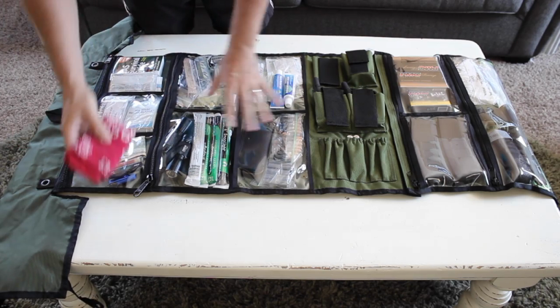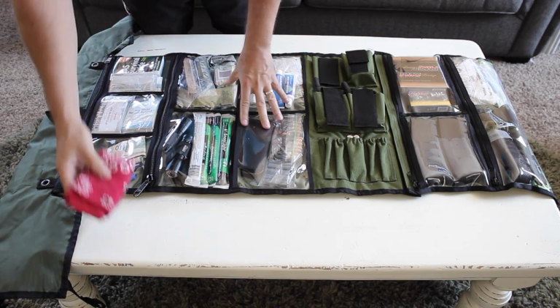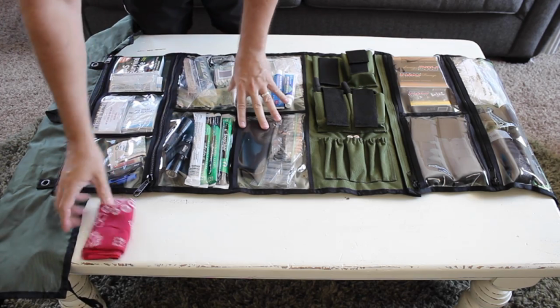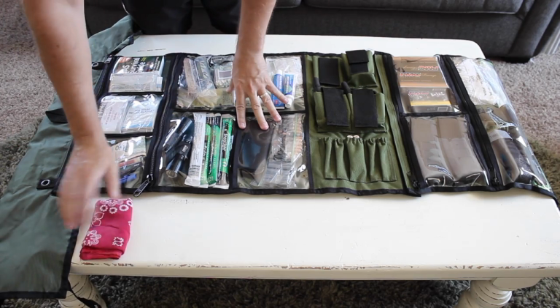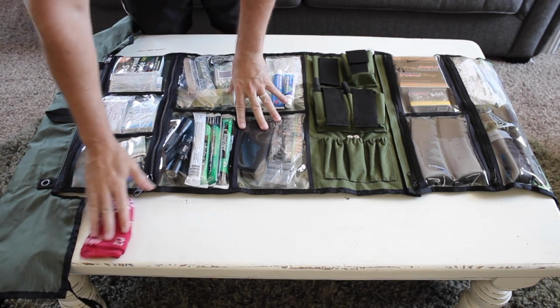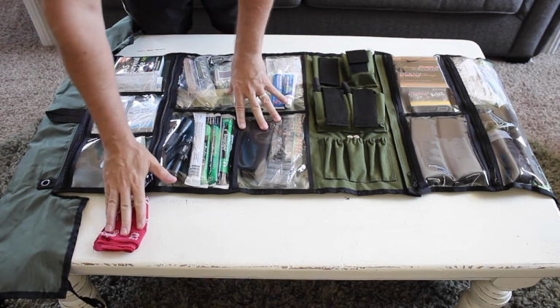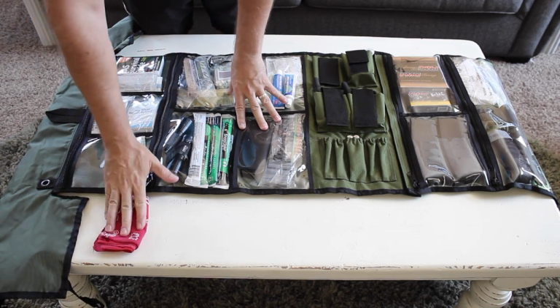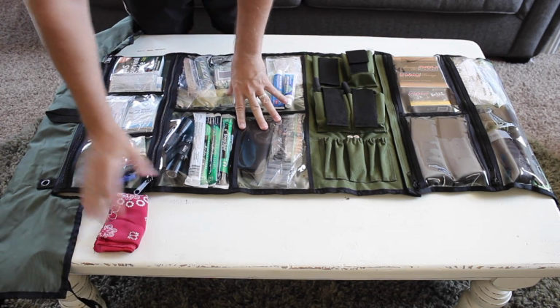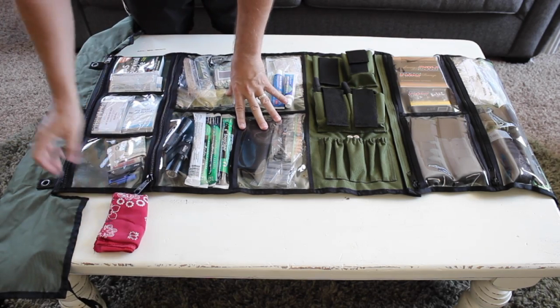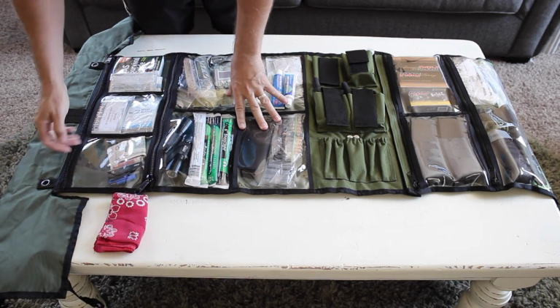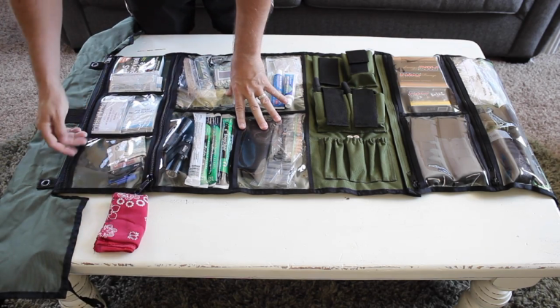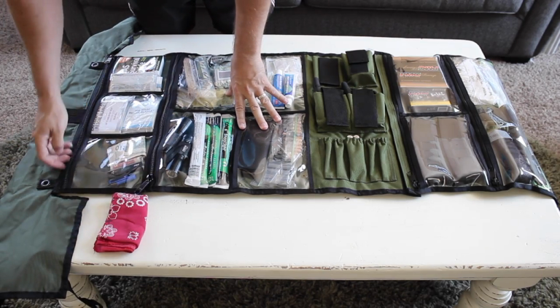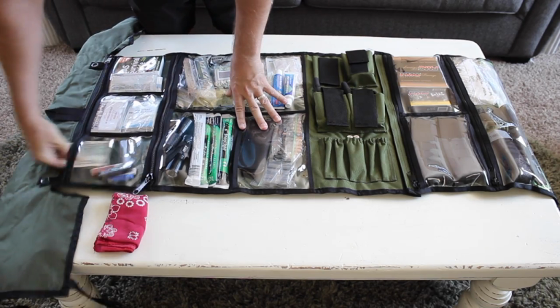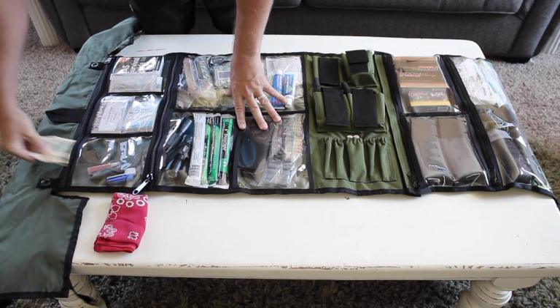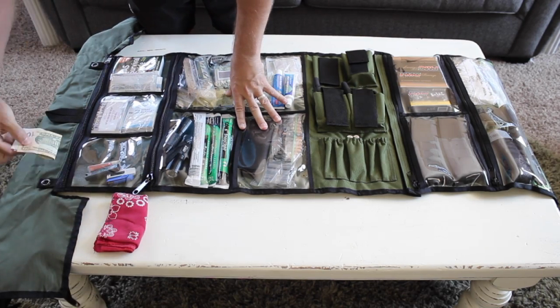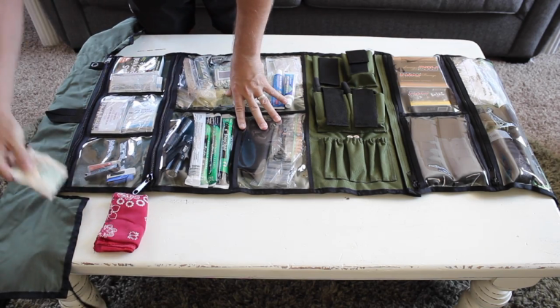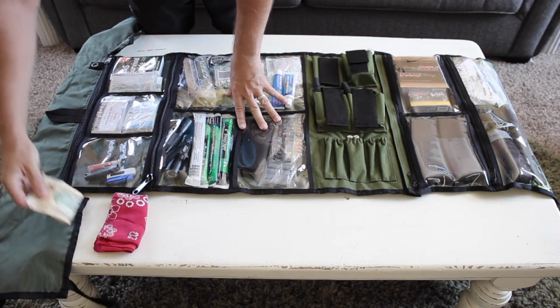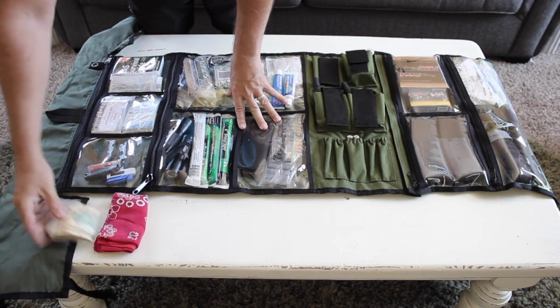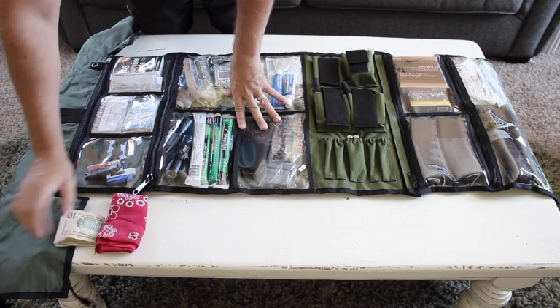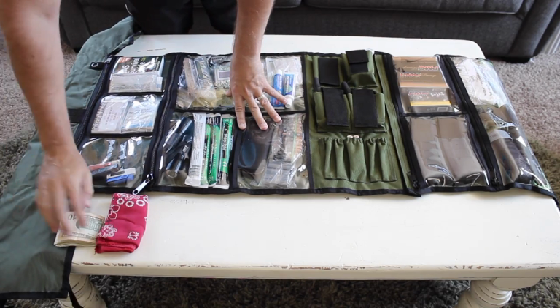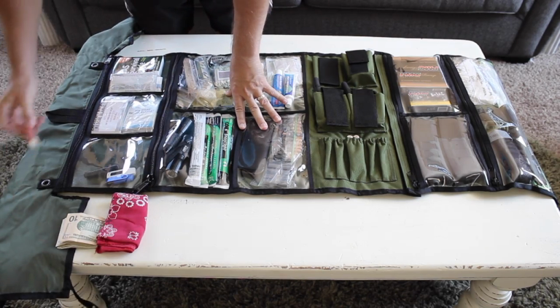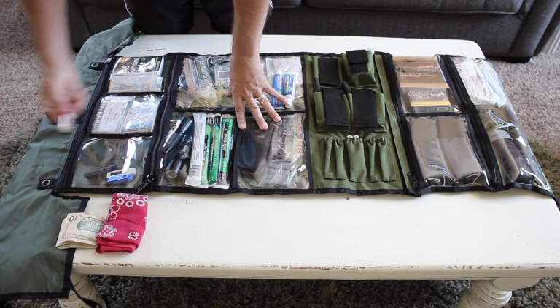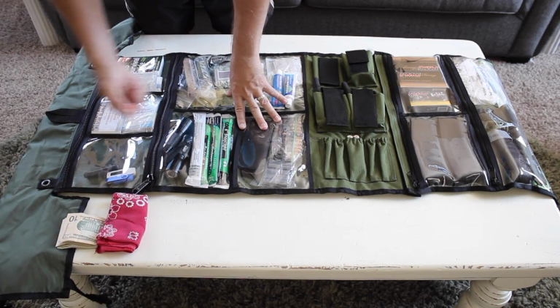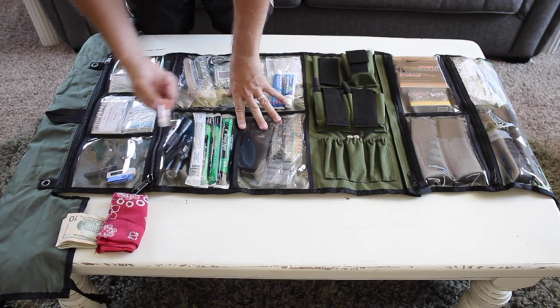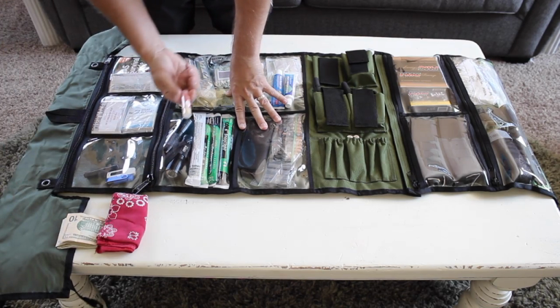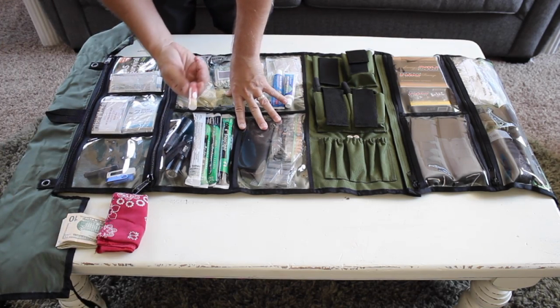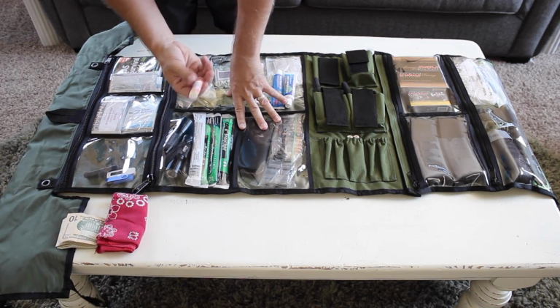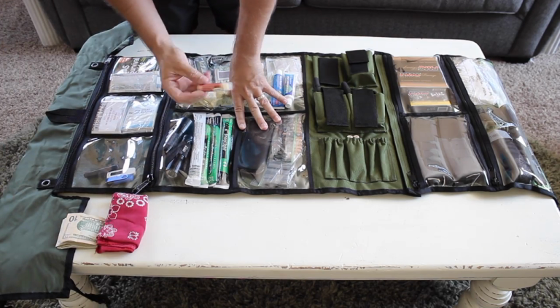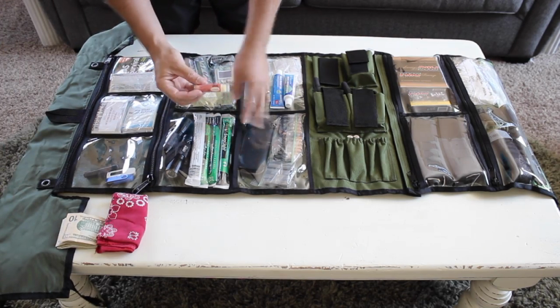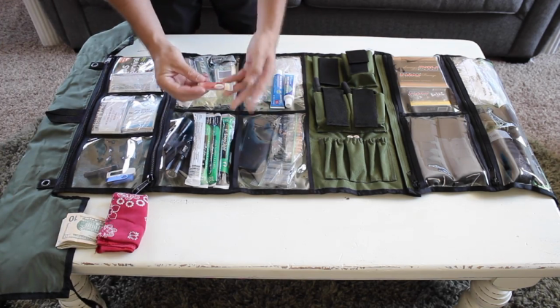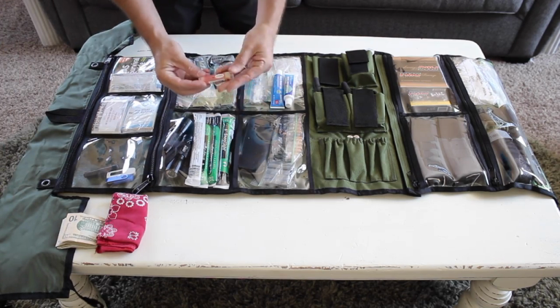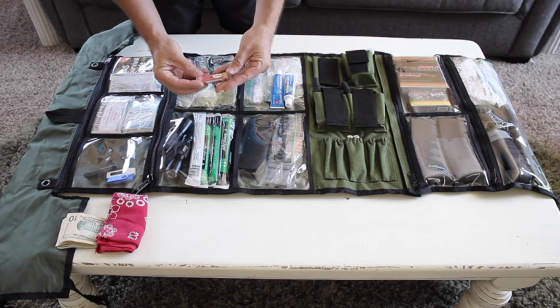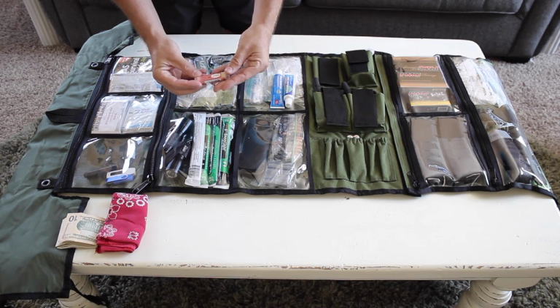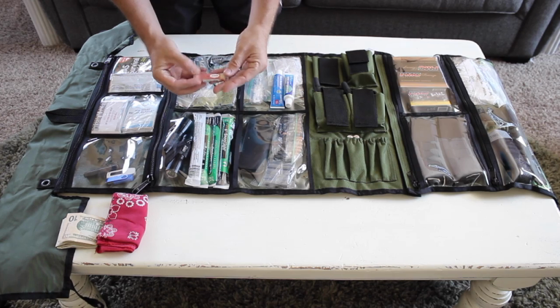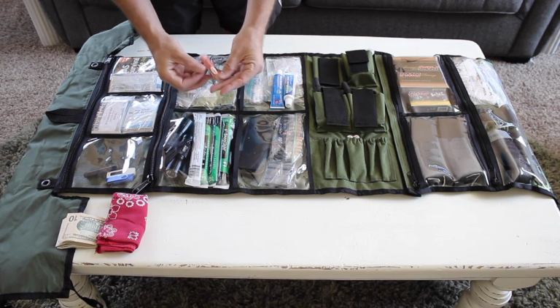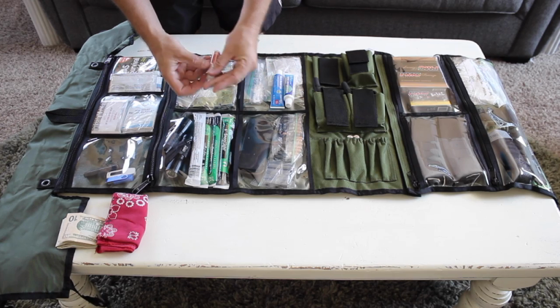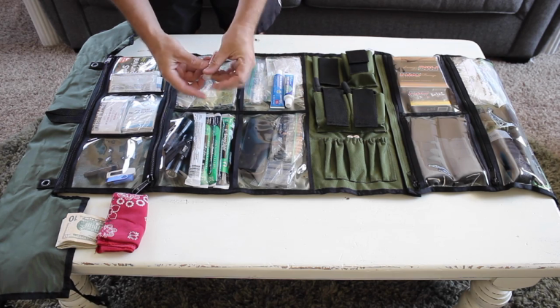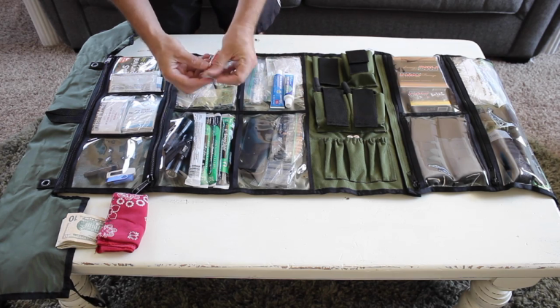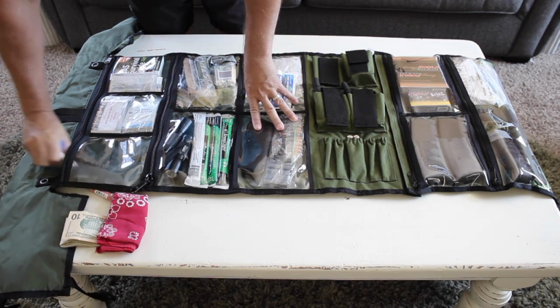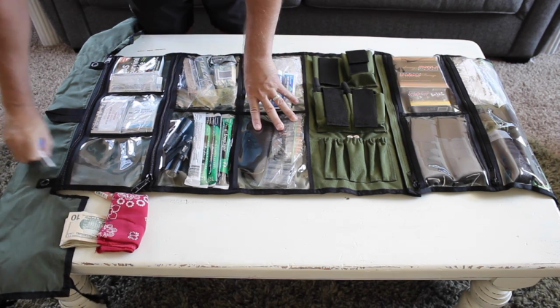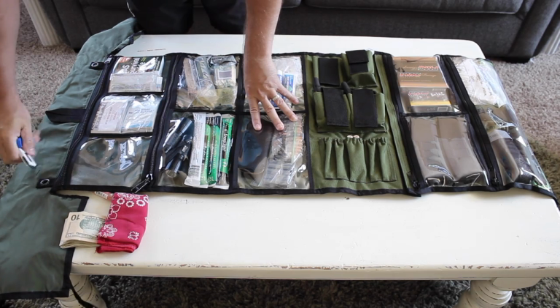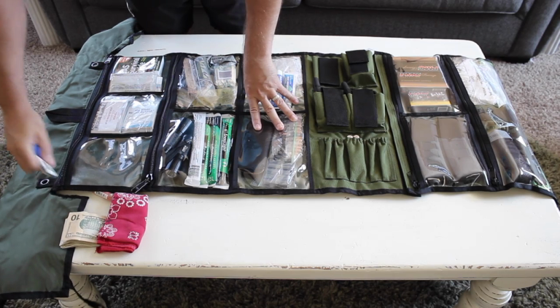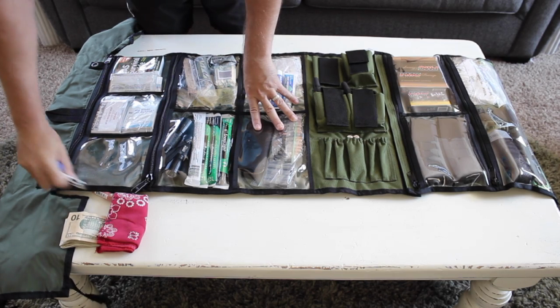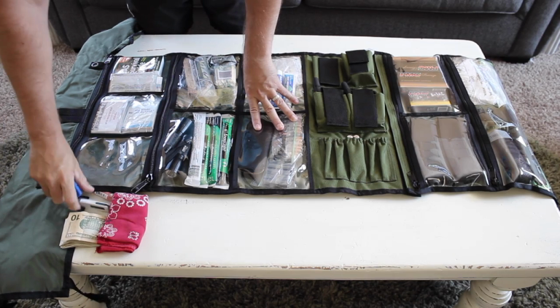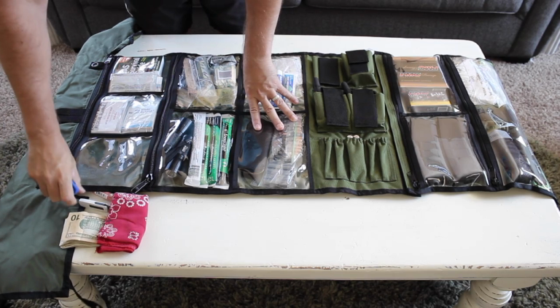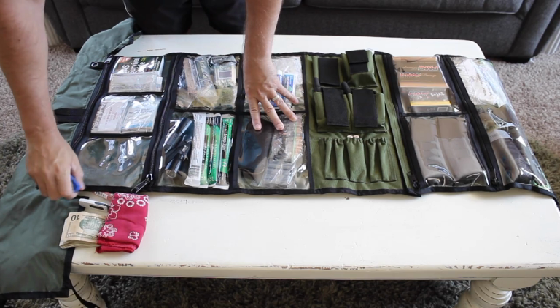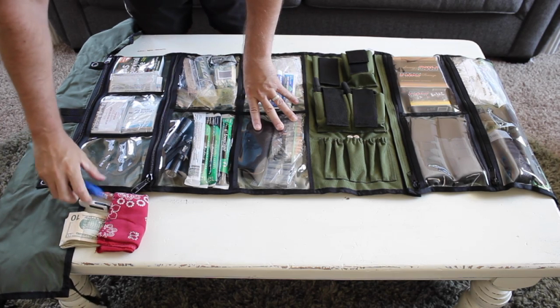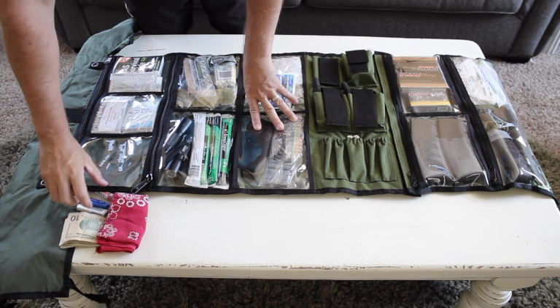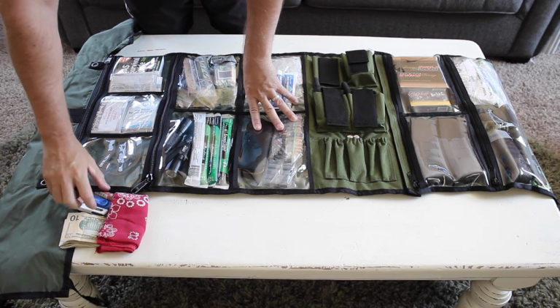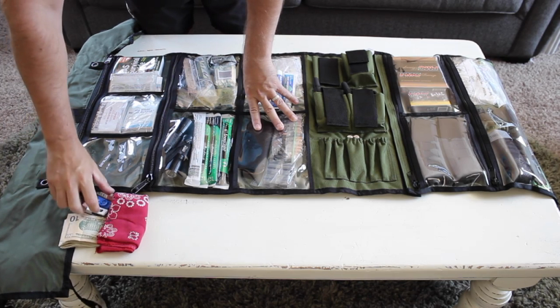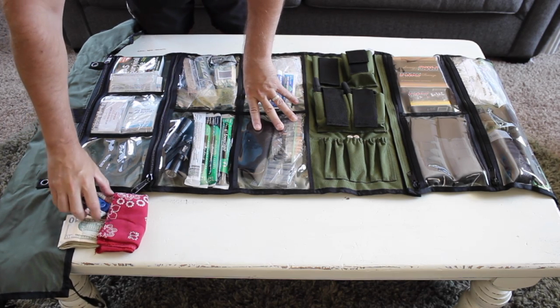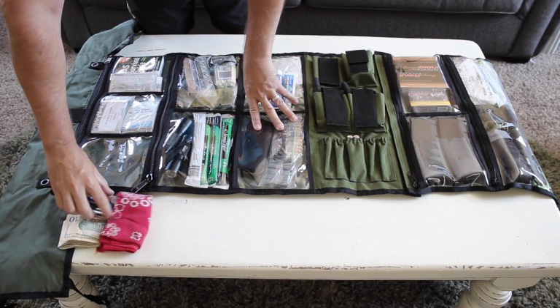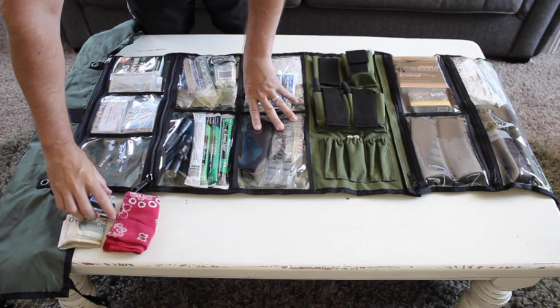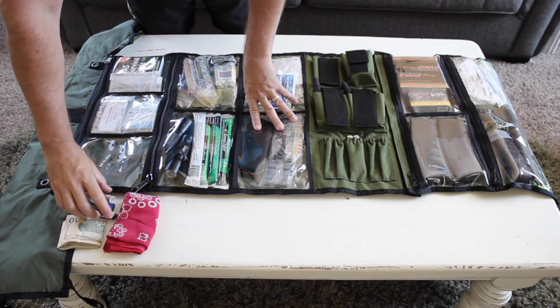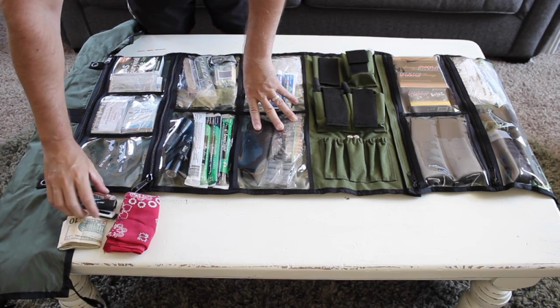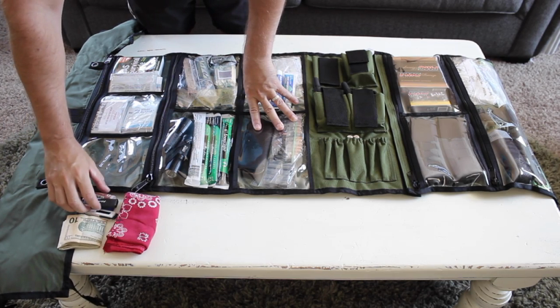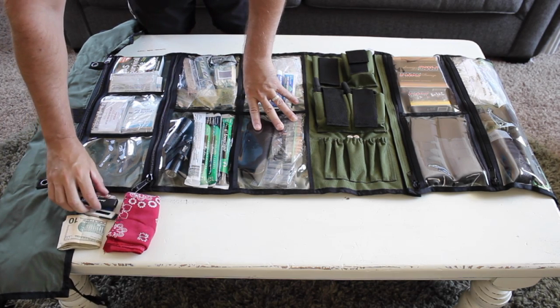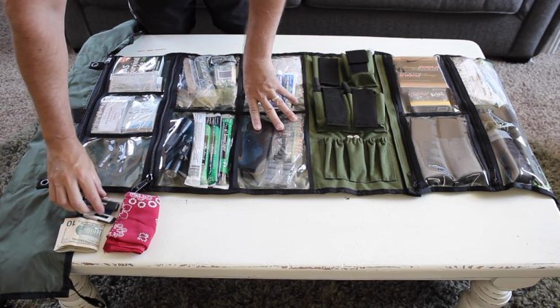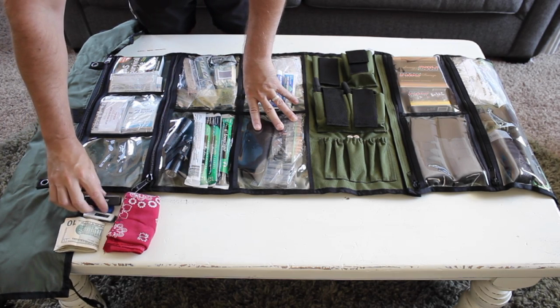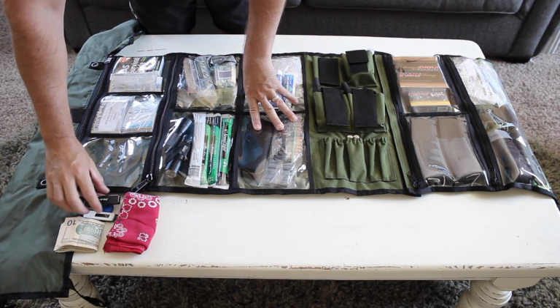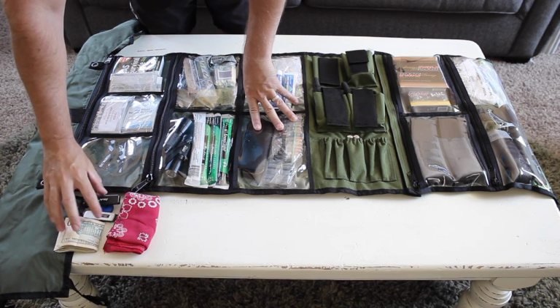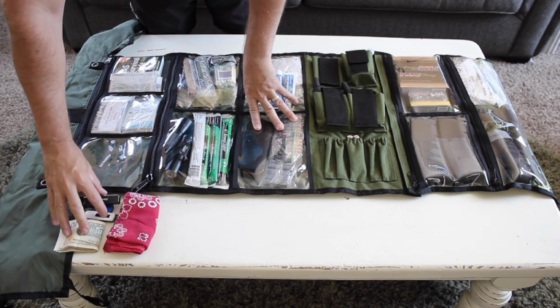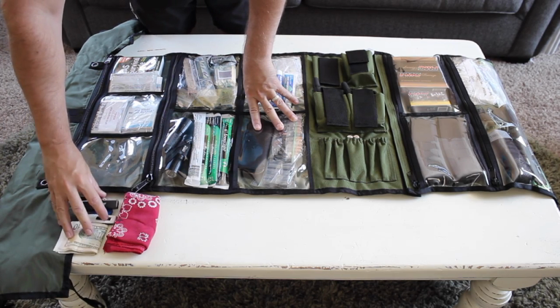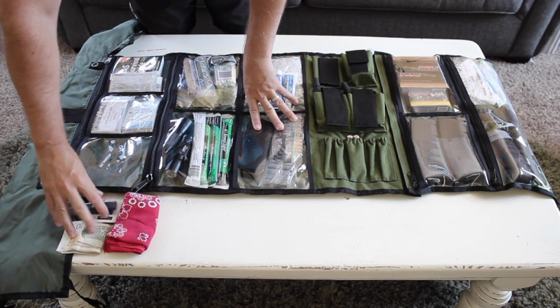To start off with, I've just got a simple bandana, some money, chapstick, lip balm, and some USB drives with some important information documents.